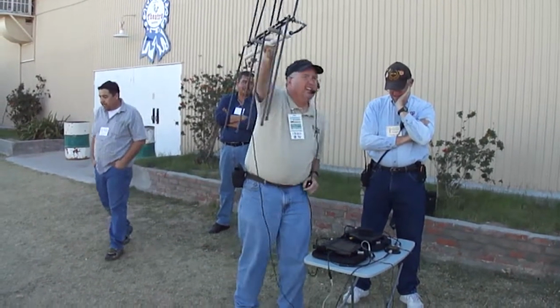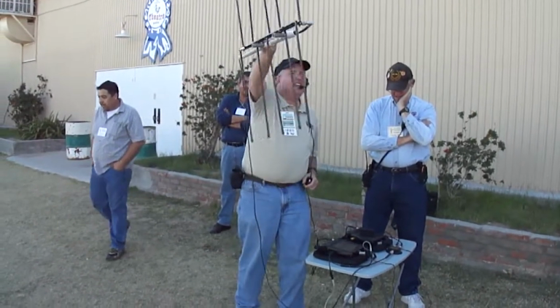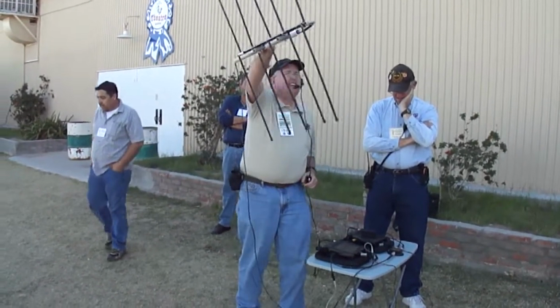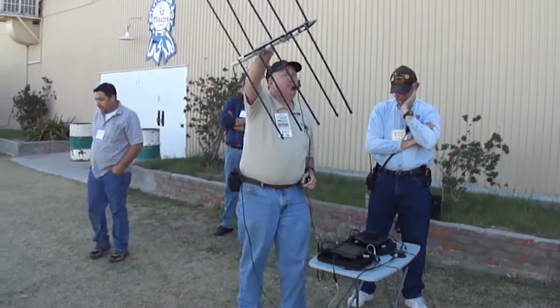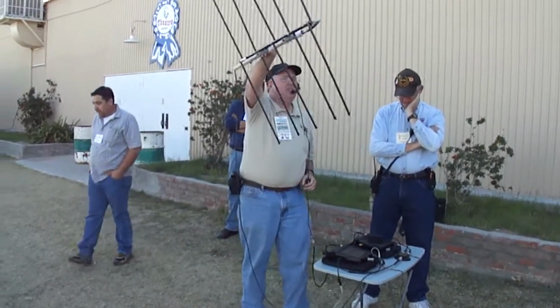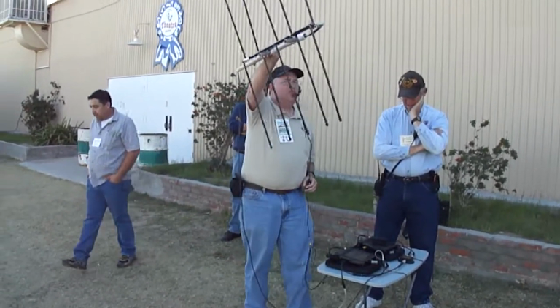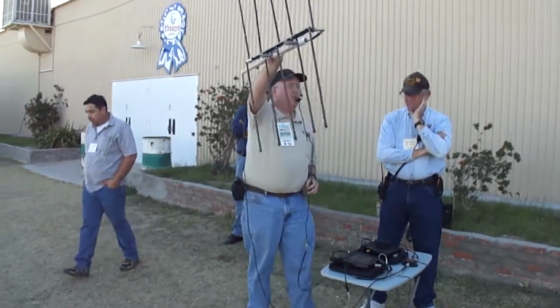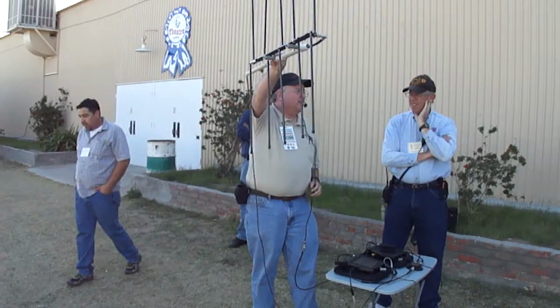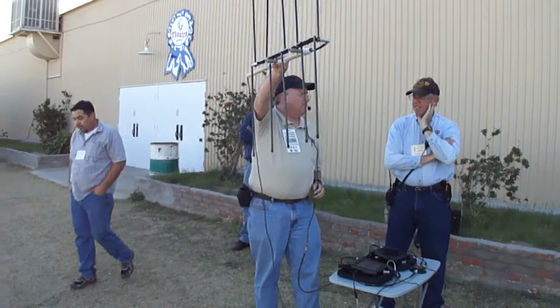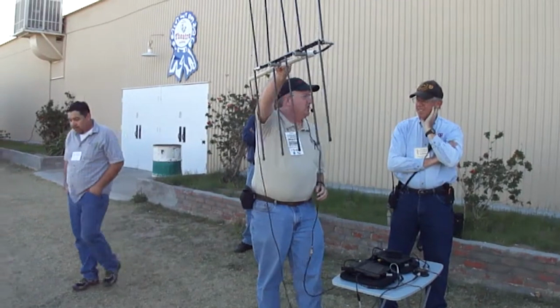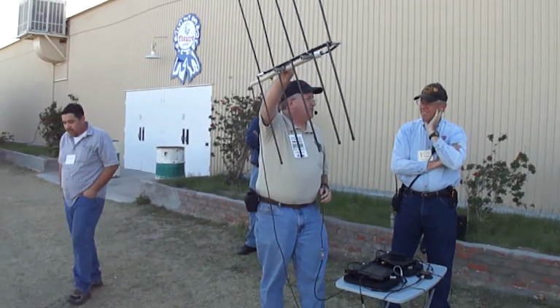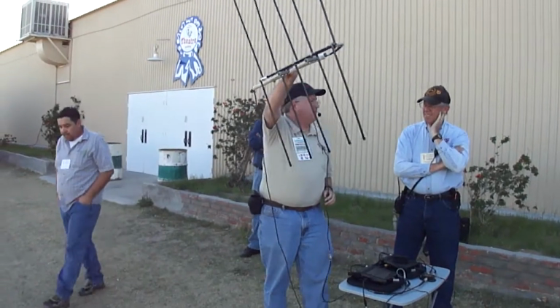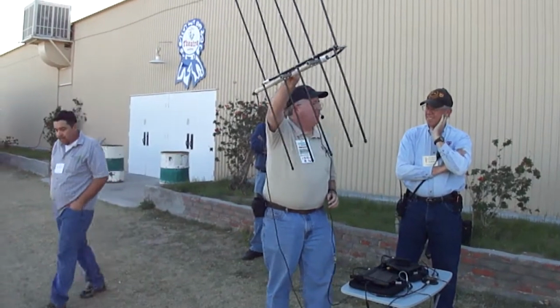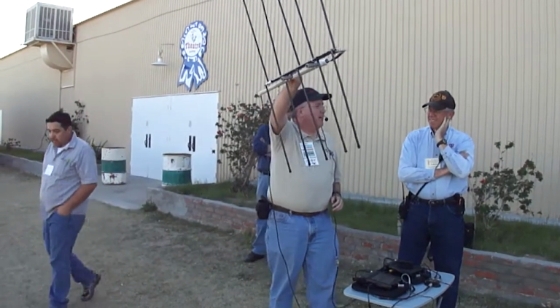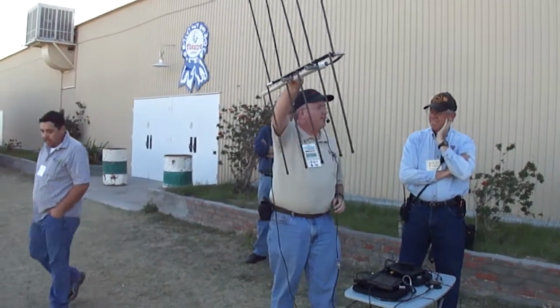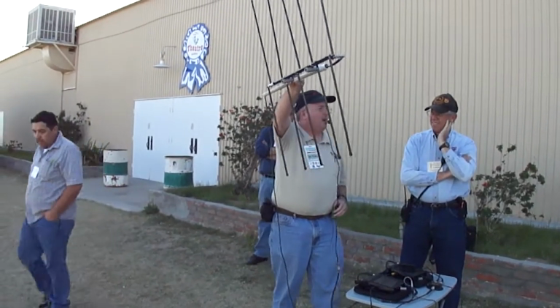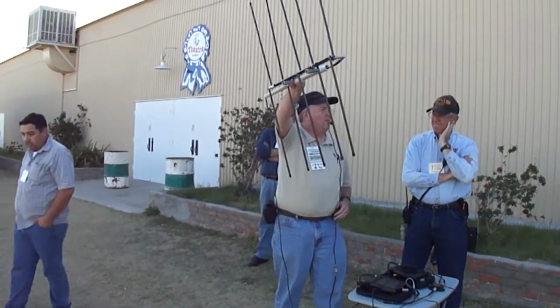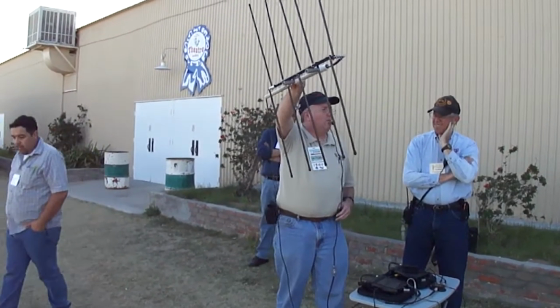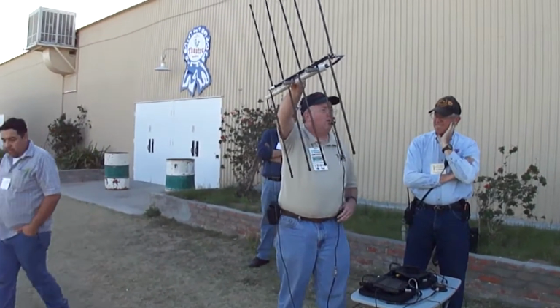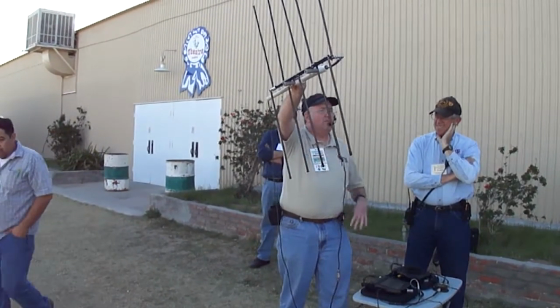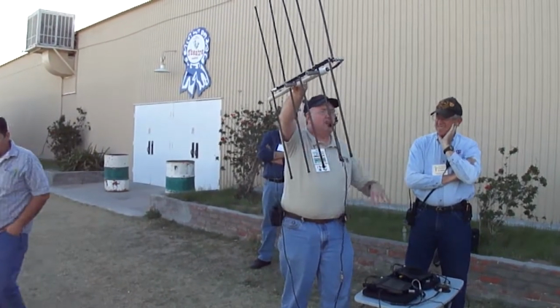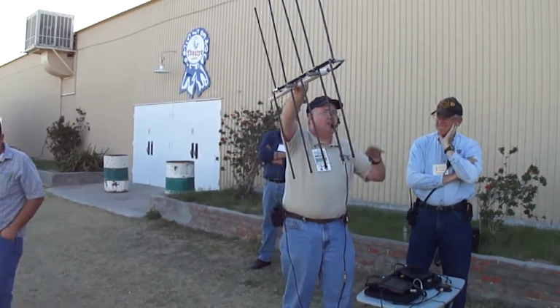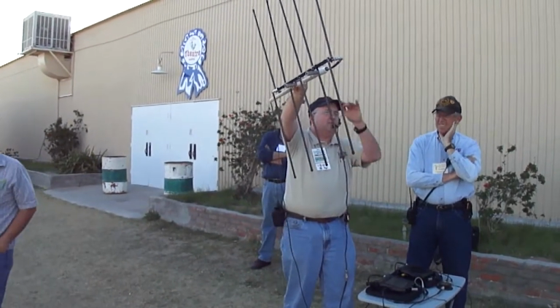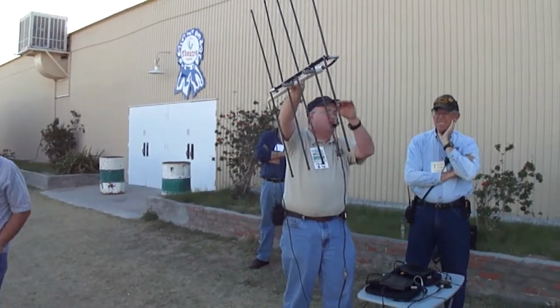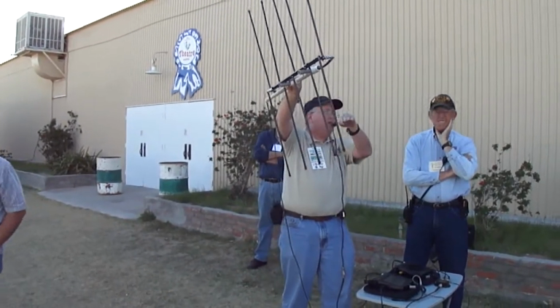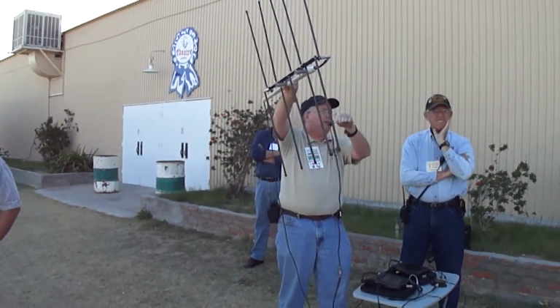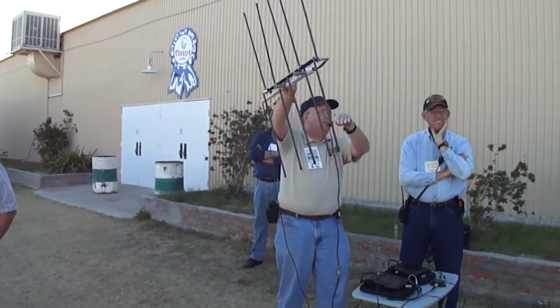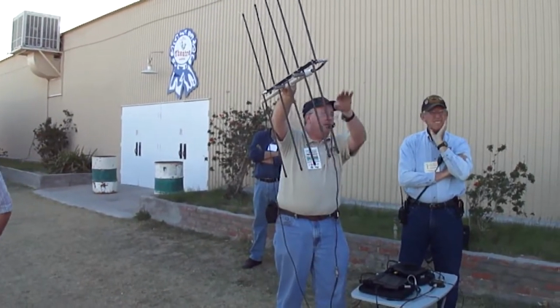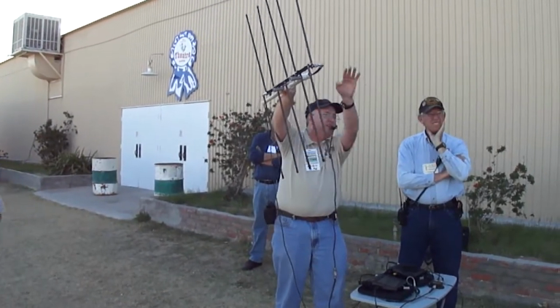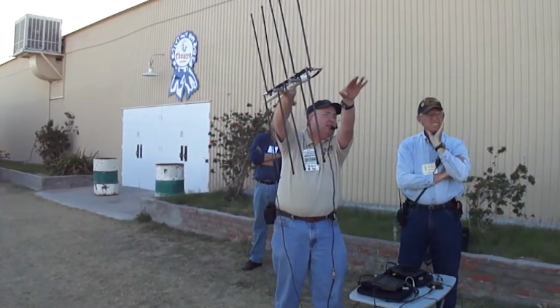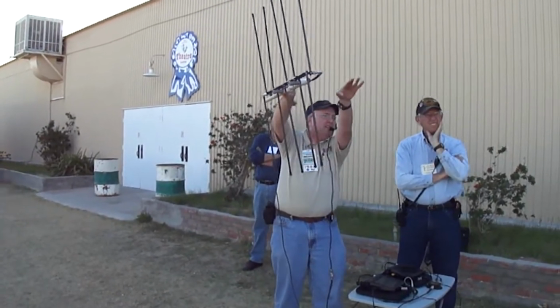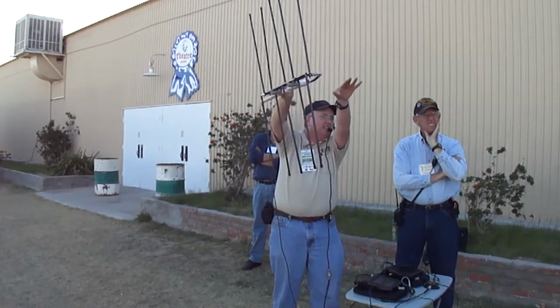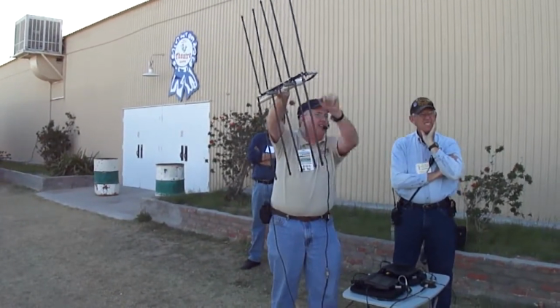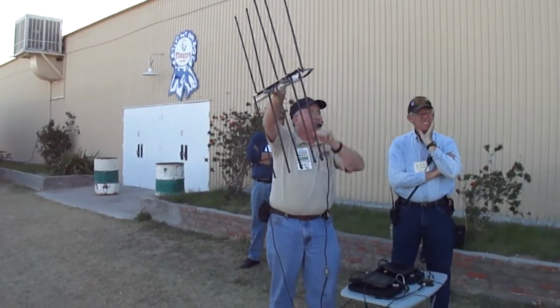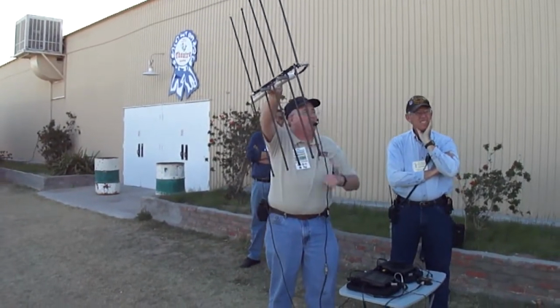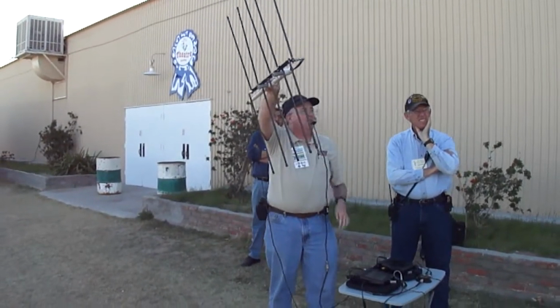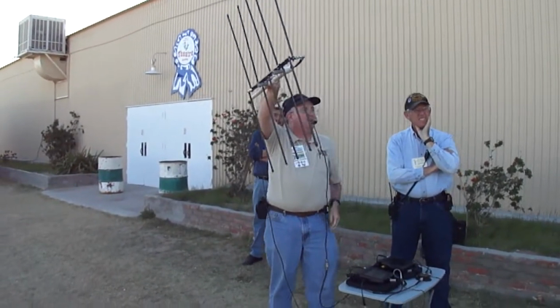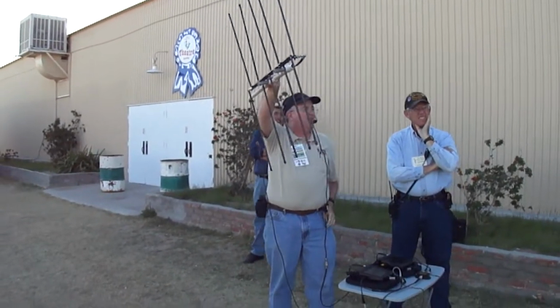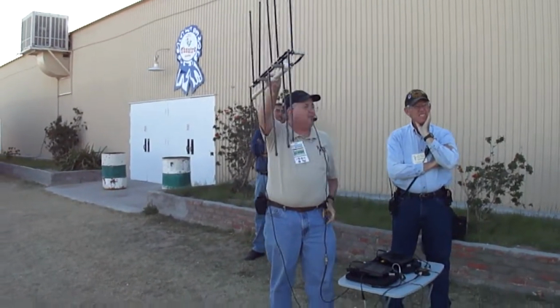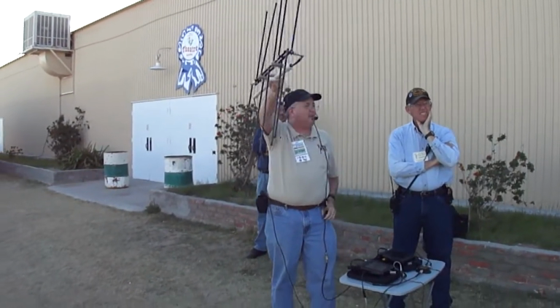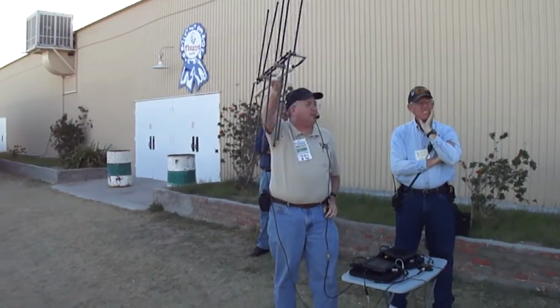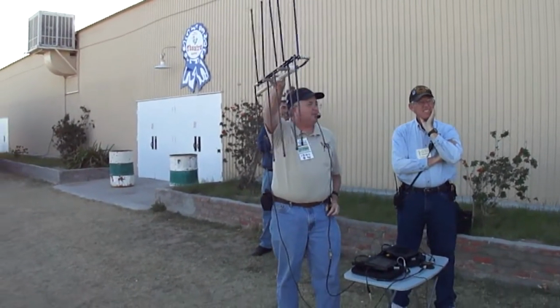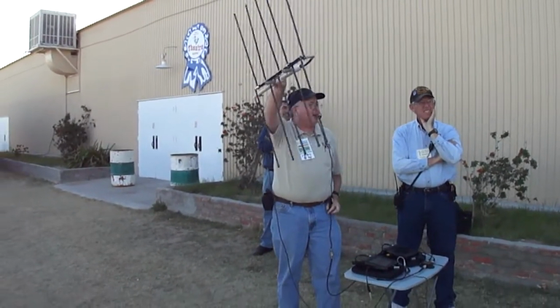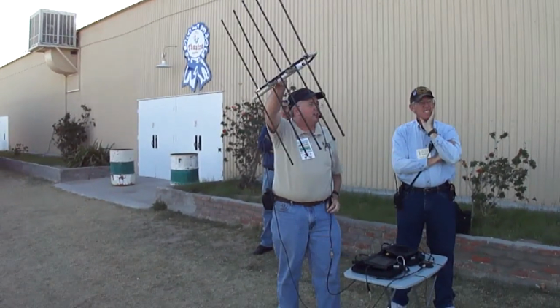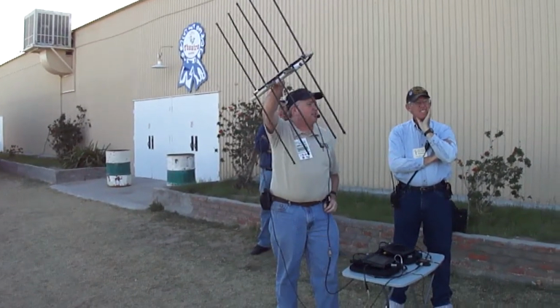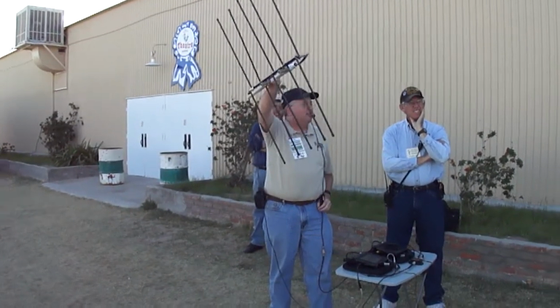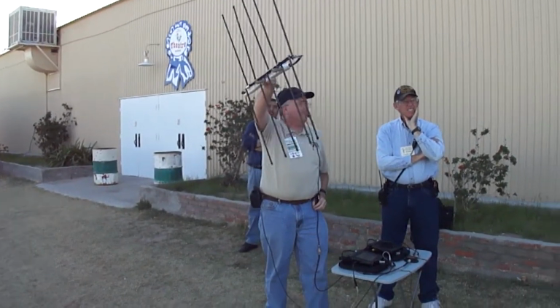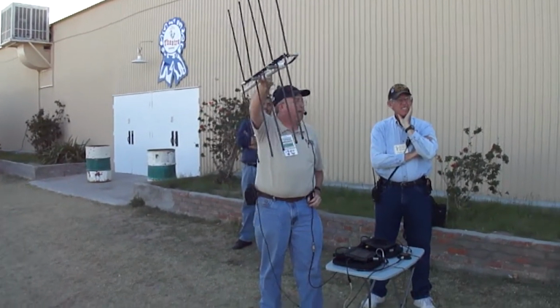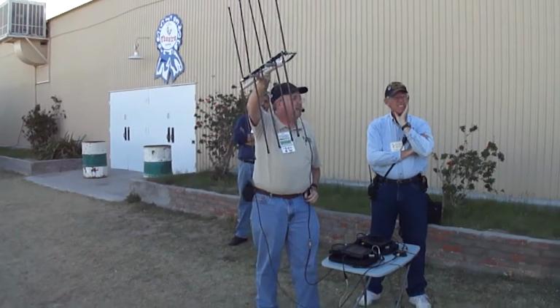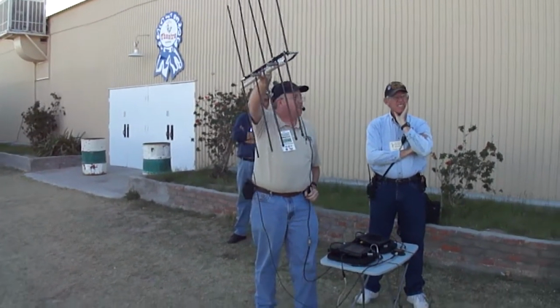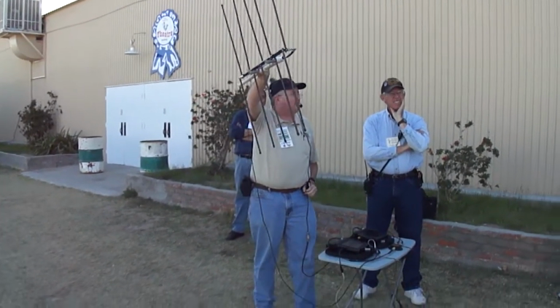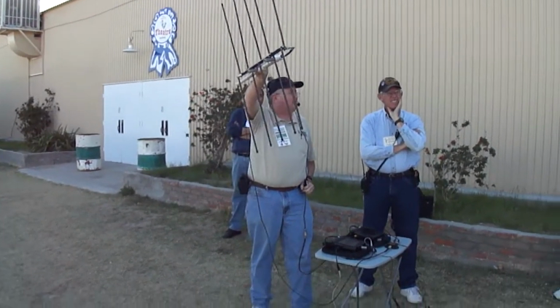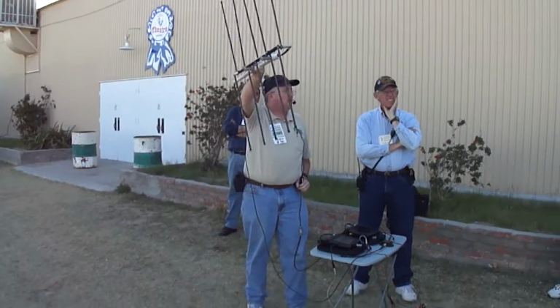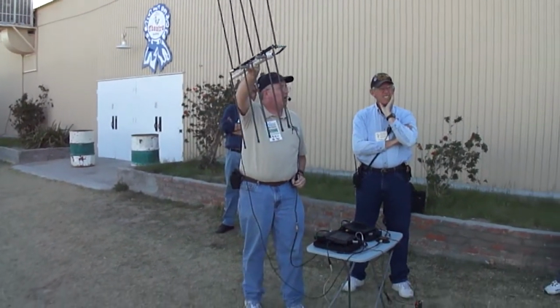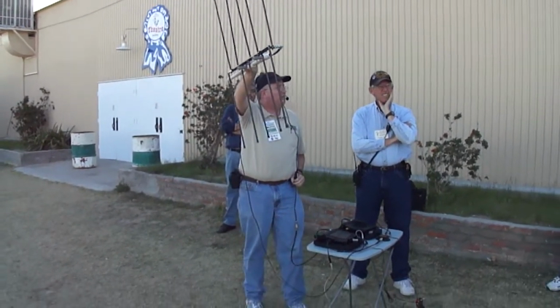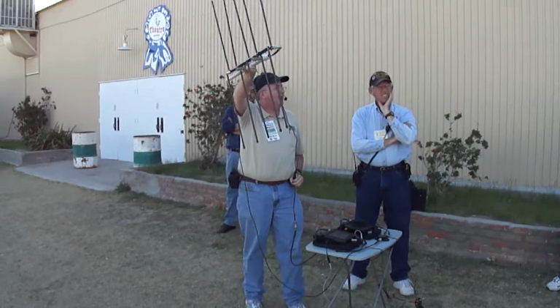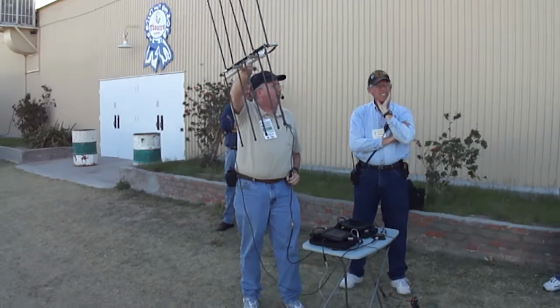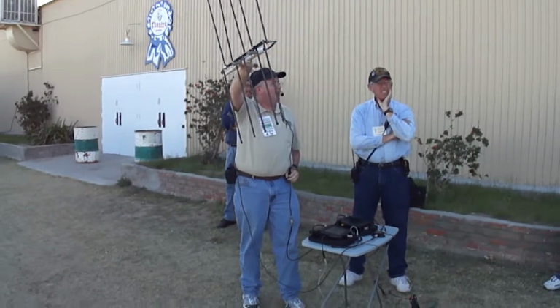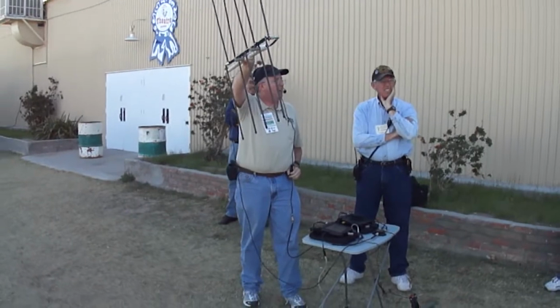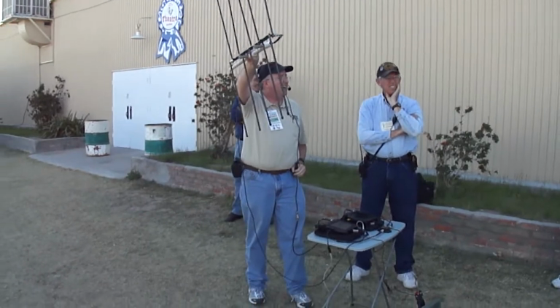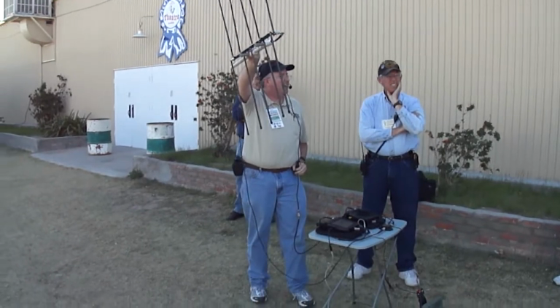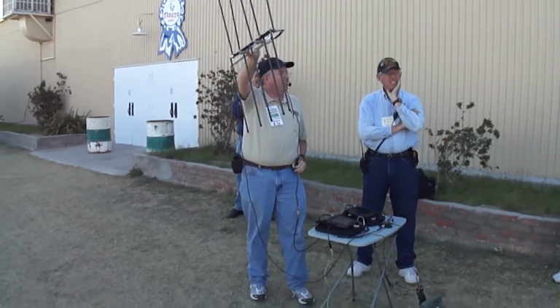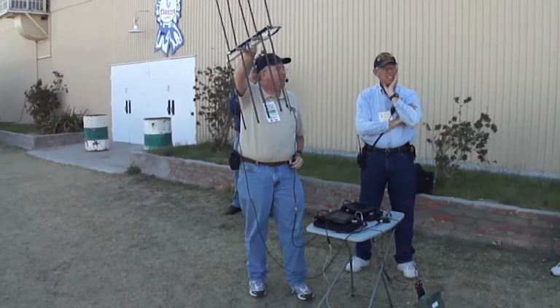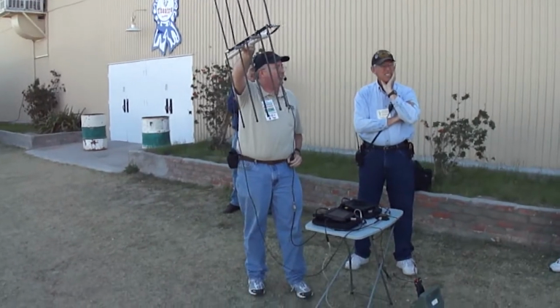Even though I should still have a couple more minutes between the buildings and the hills off in that direction, I've basically talked my way out of it.